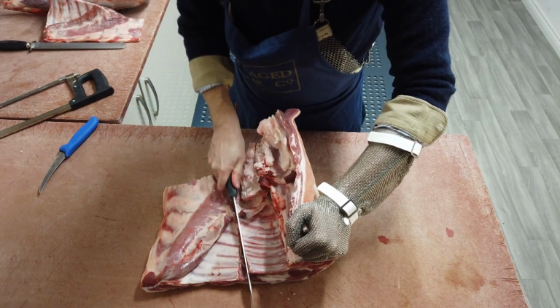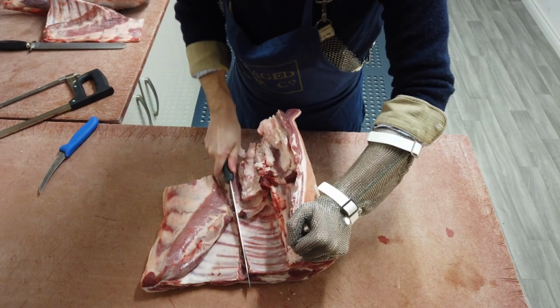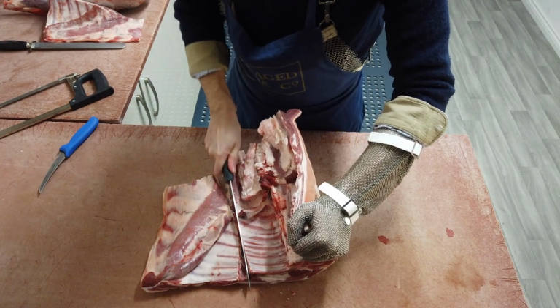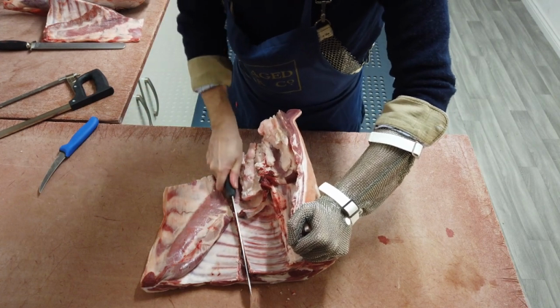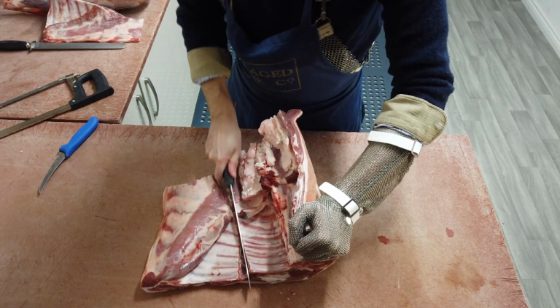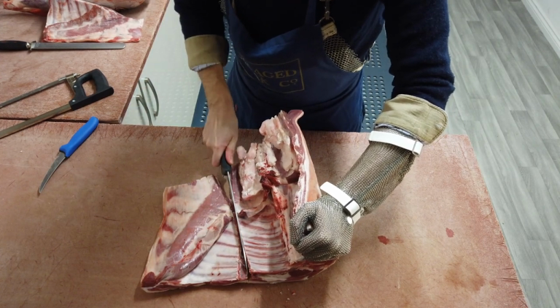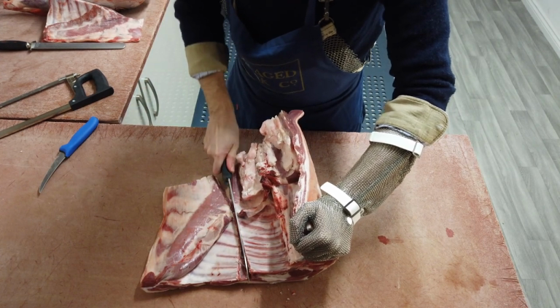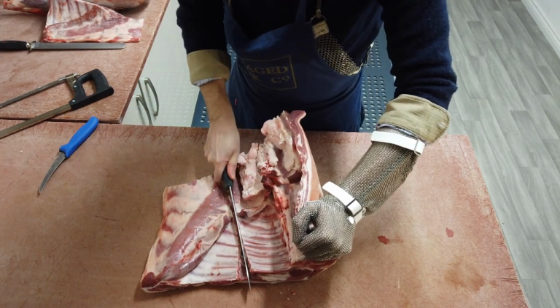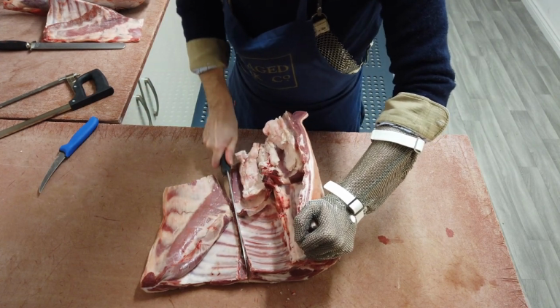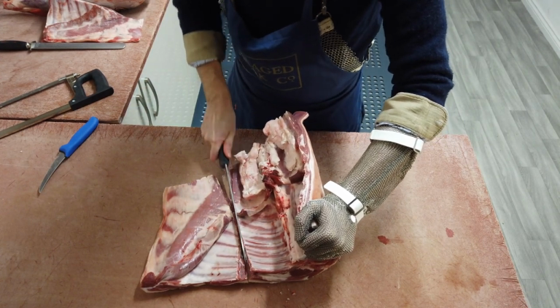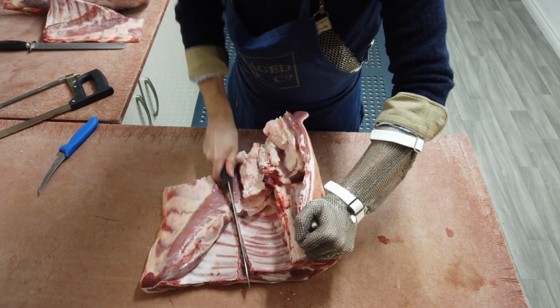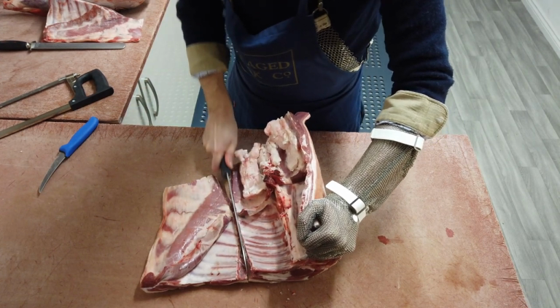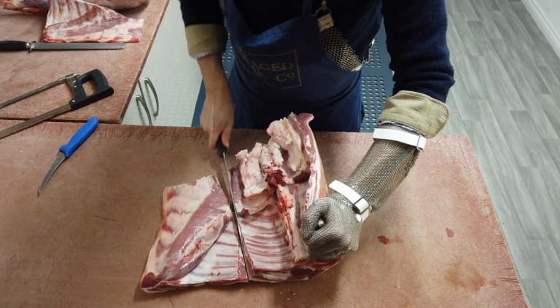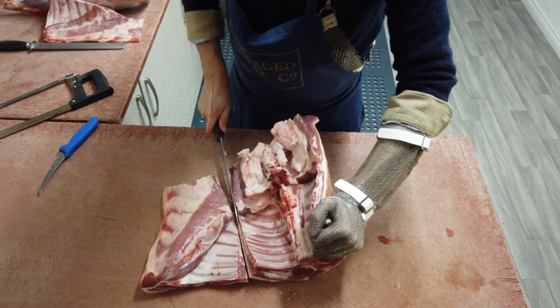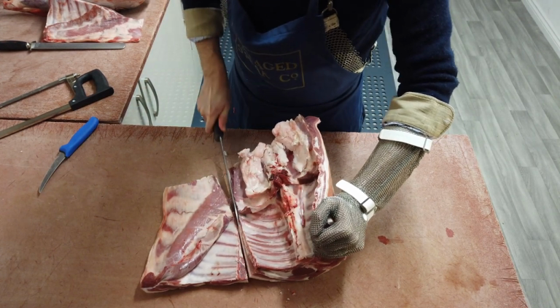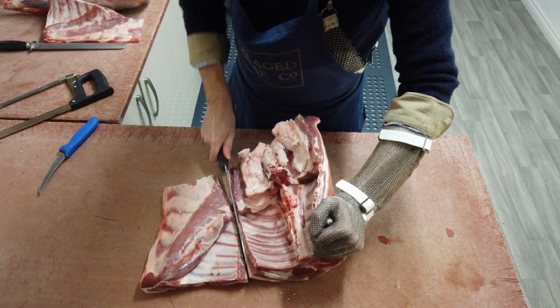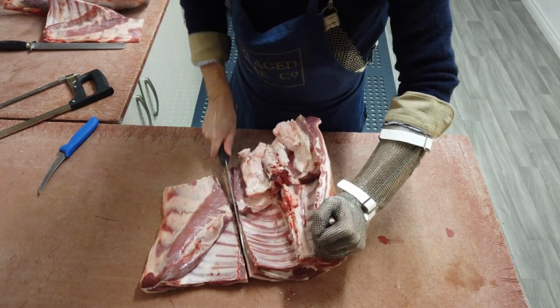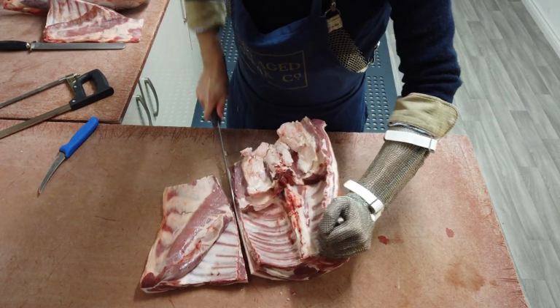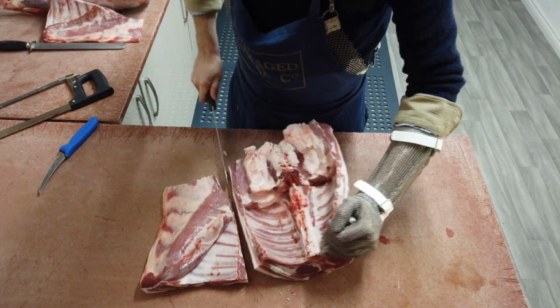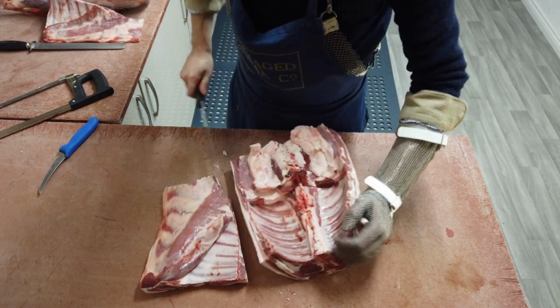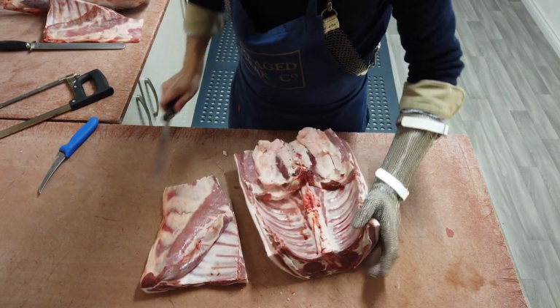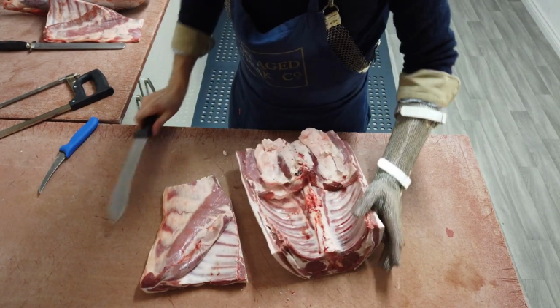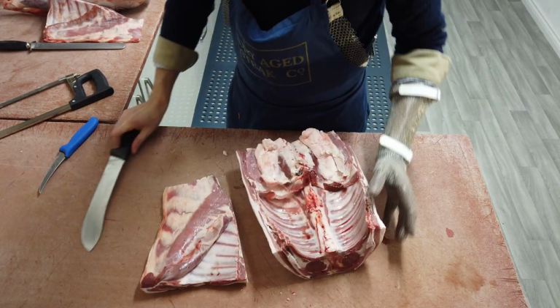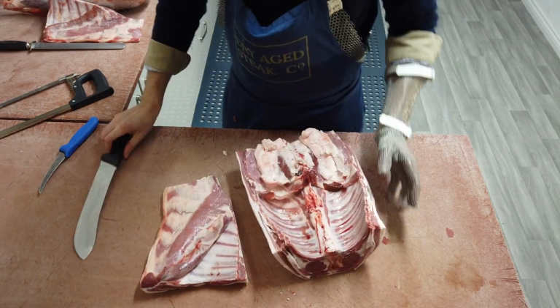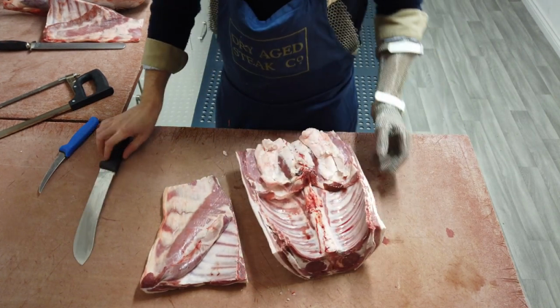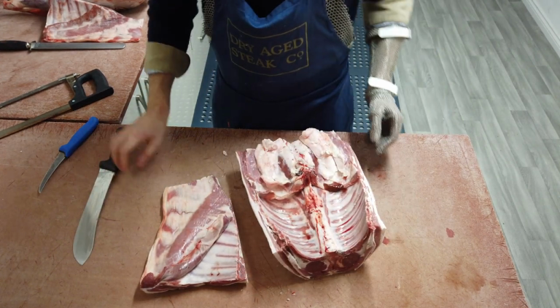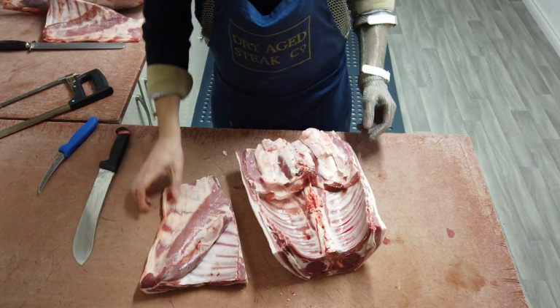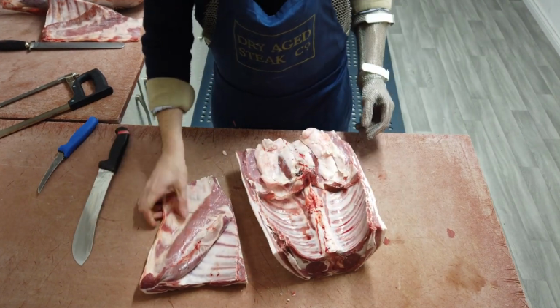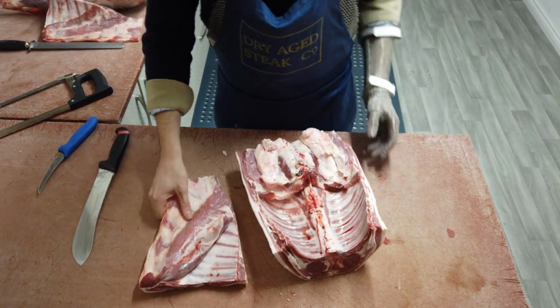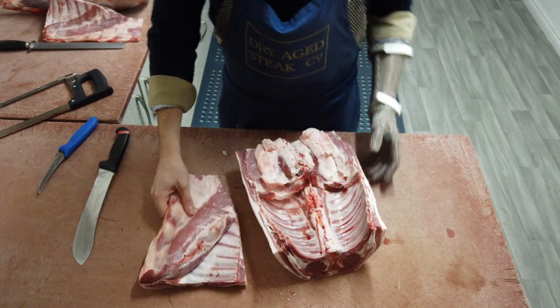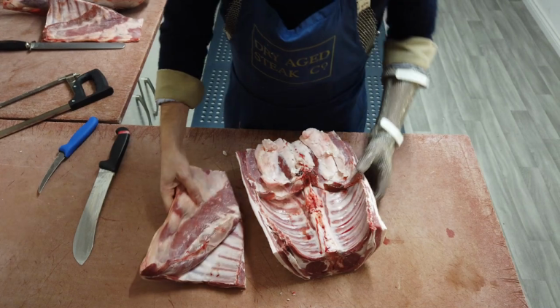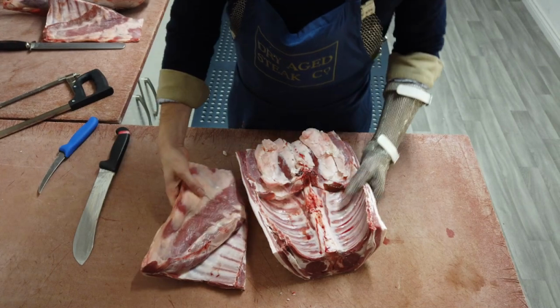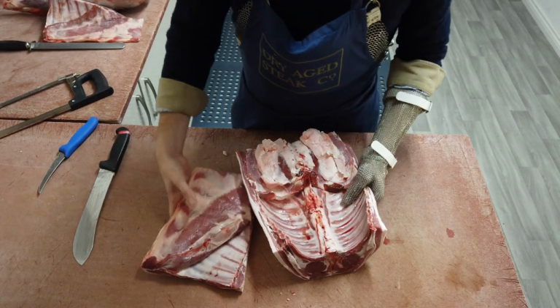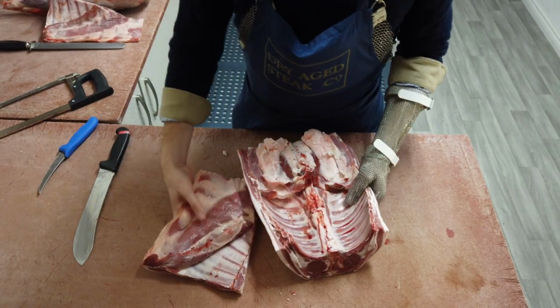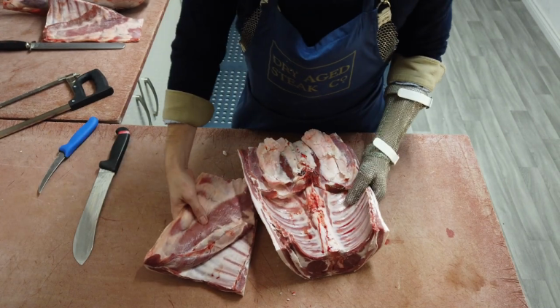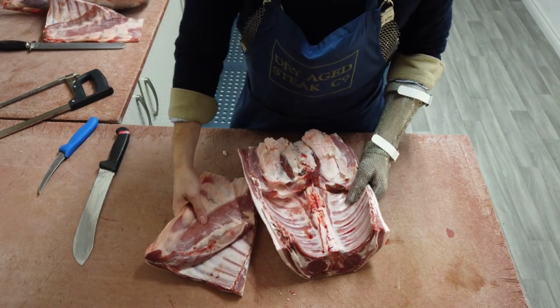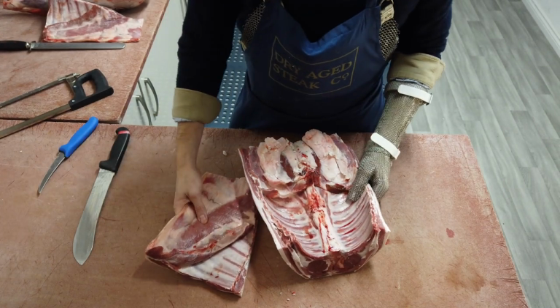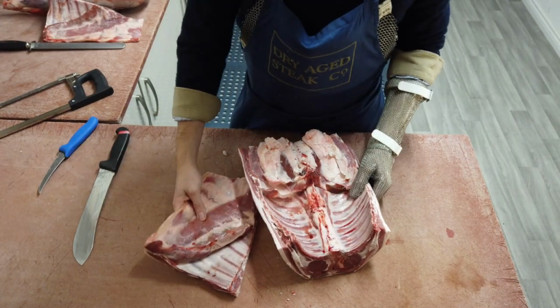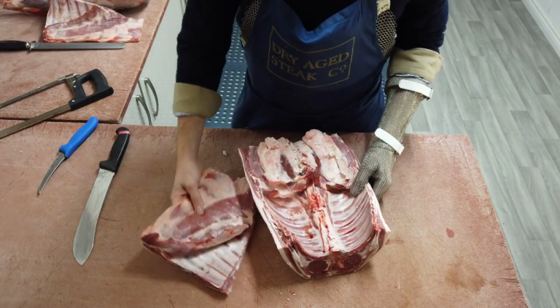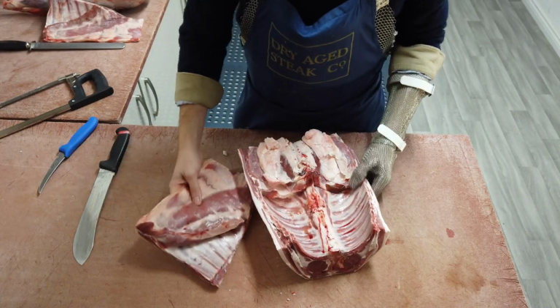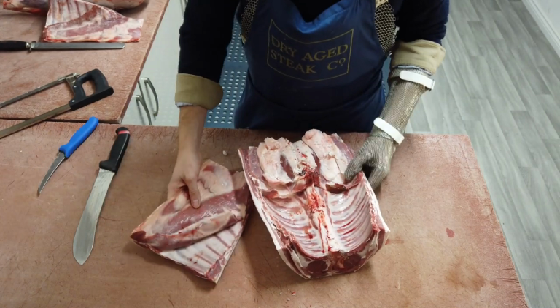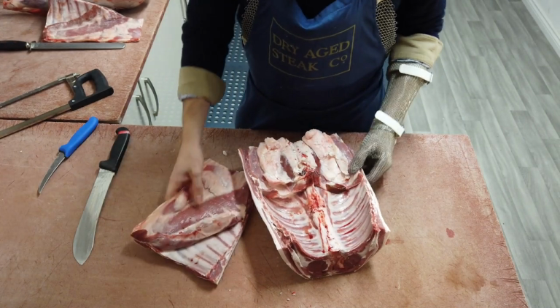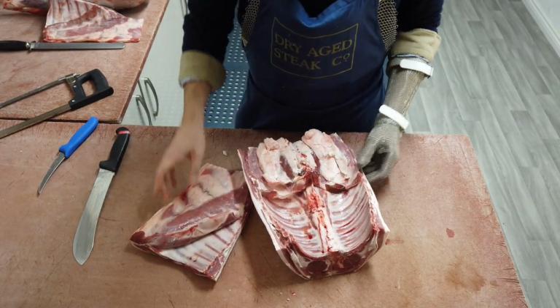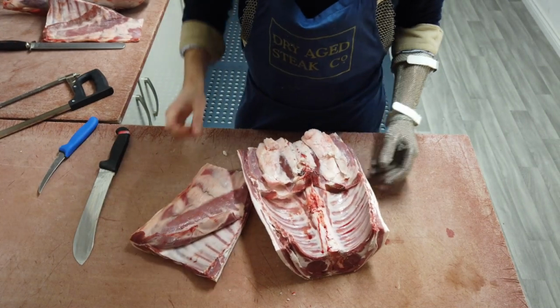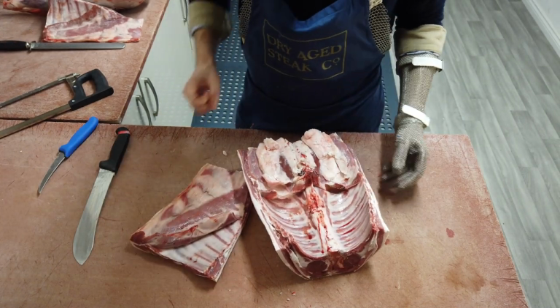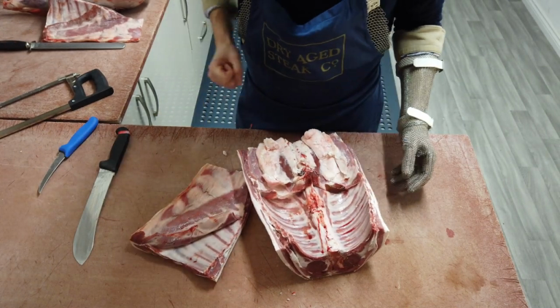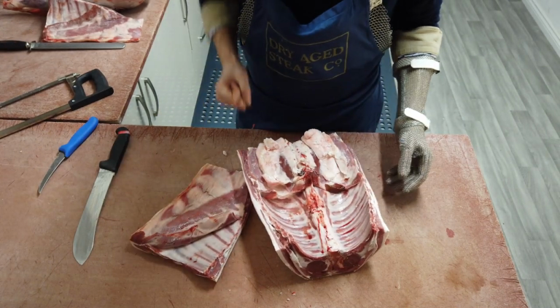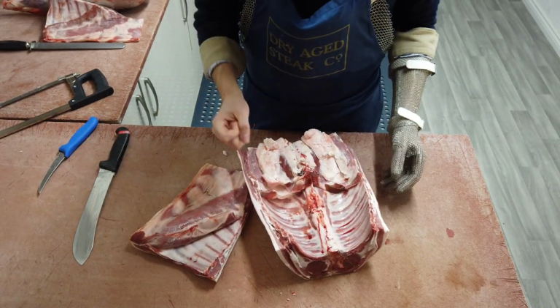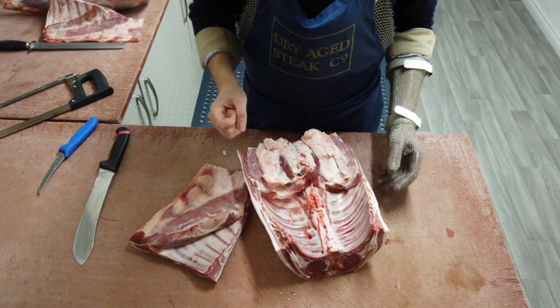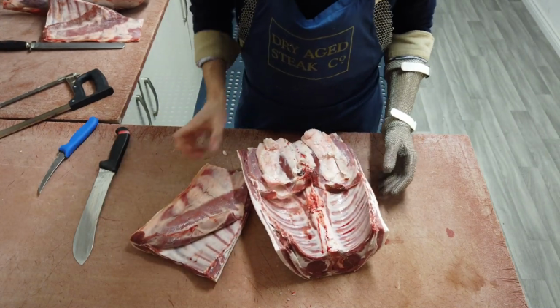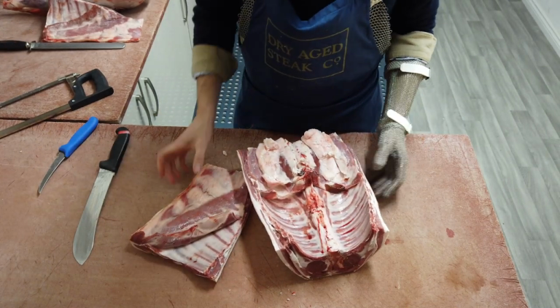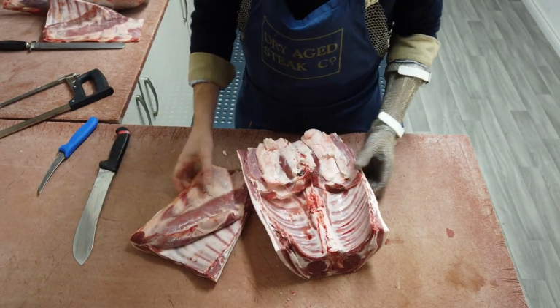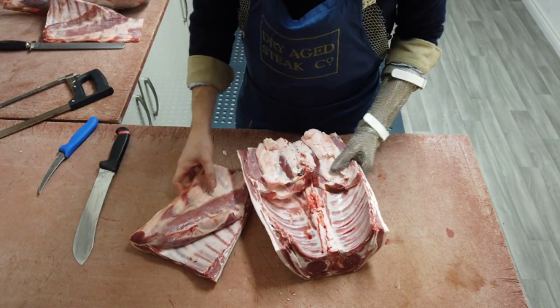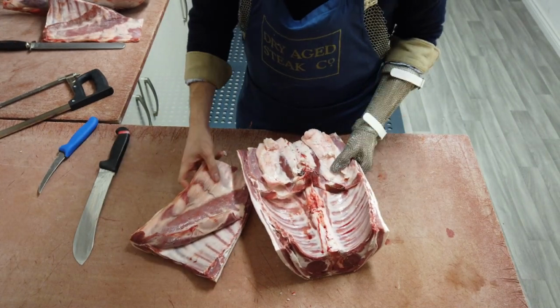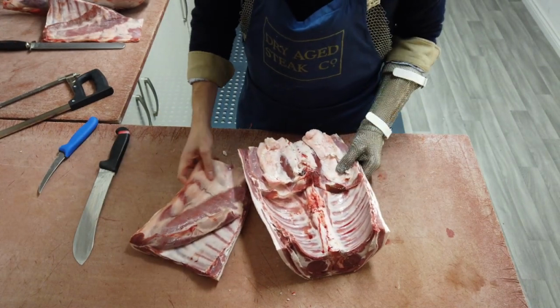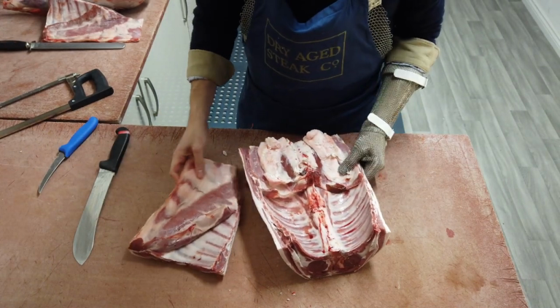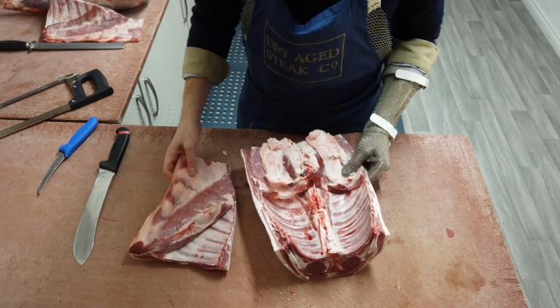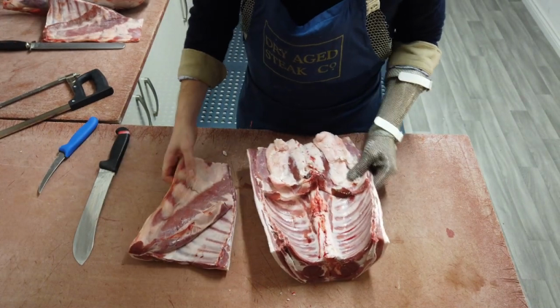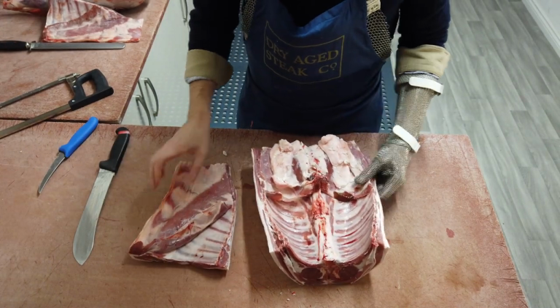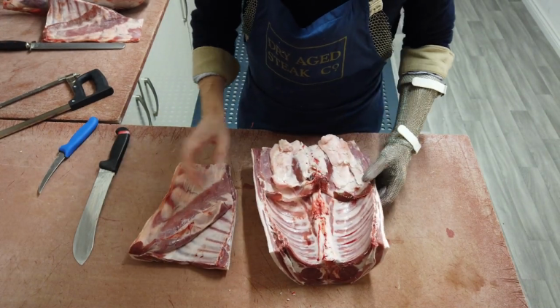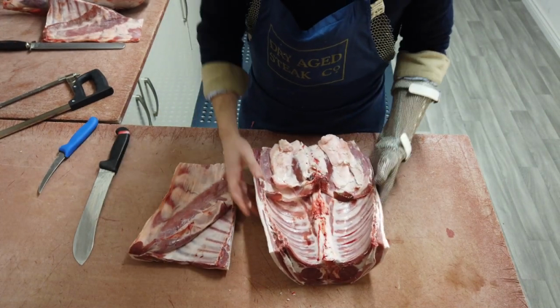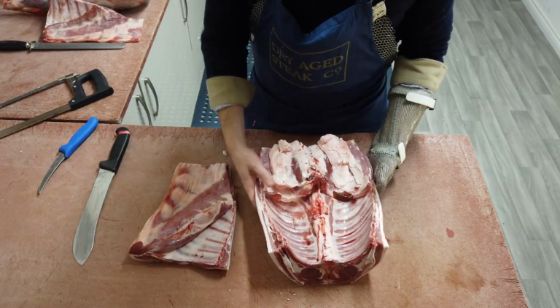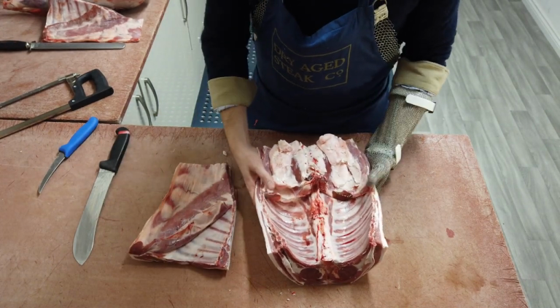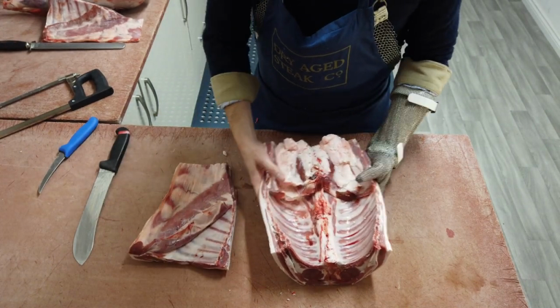When using the saw, you don't need to put loads of pressure on. Just little cuts until you start to feel it's easy to get through, and then that's when you can use those bigger, longer strokes.